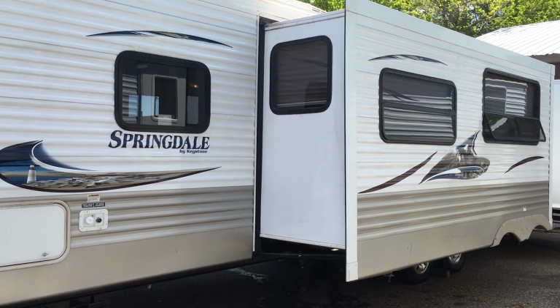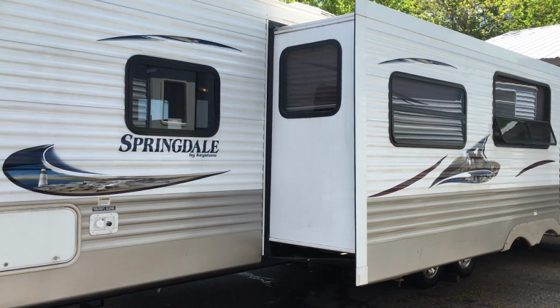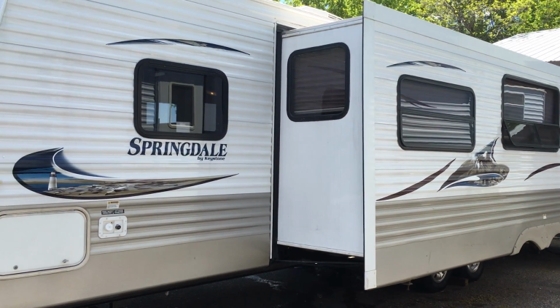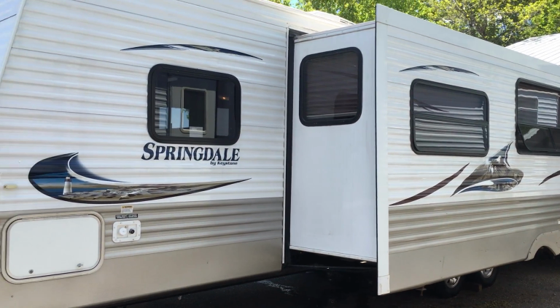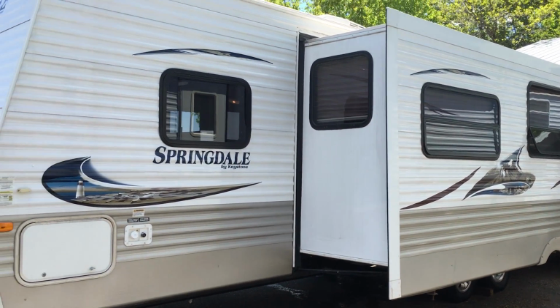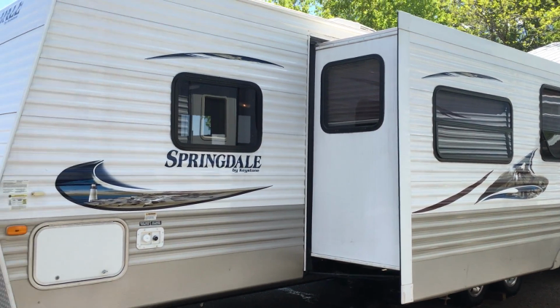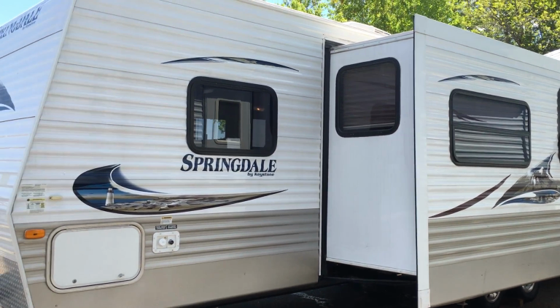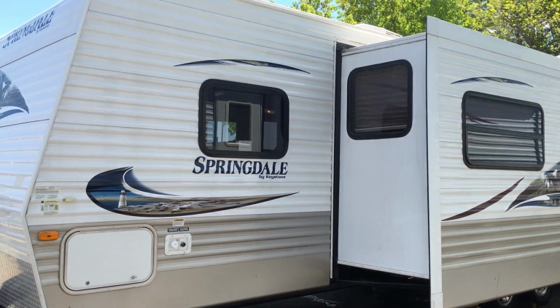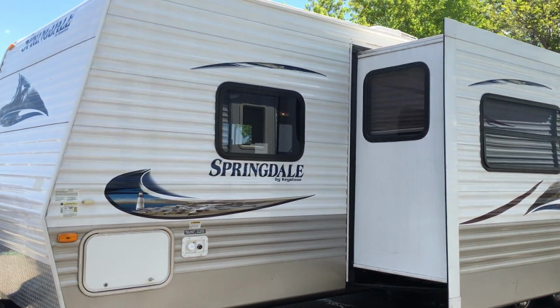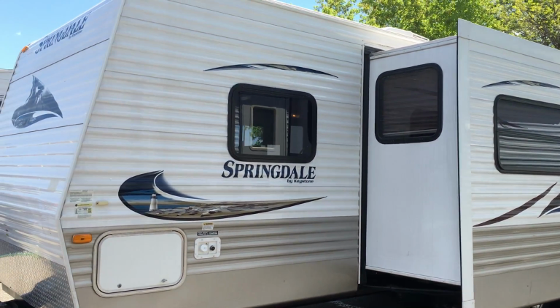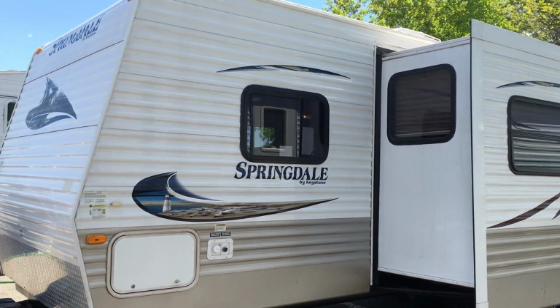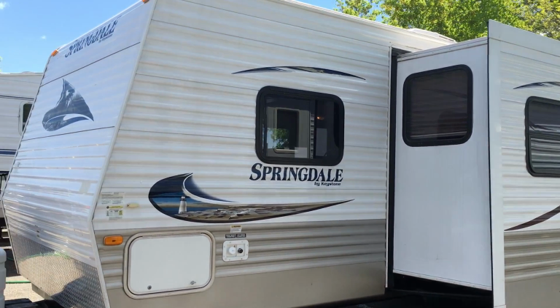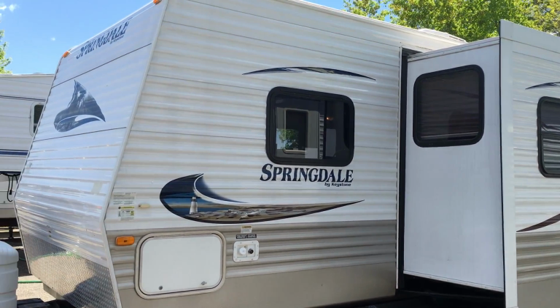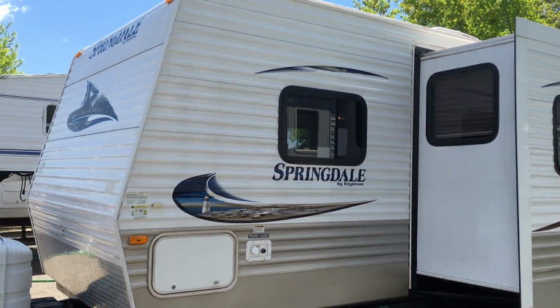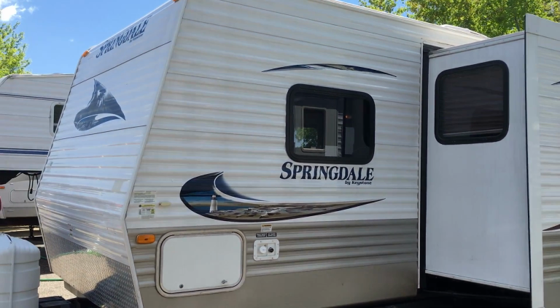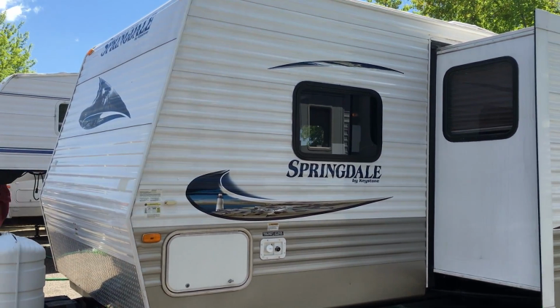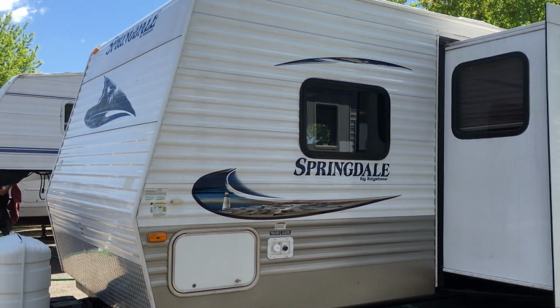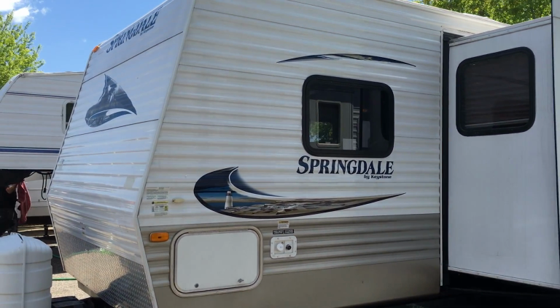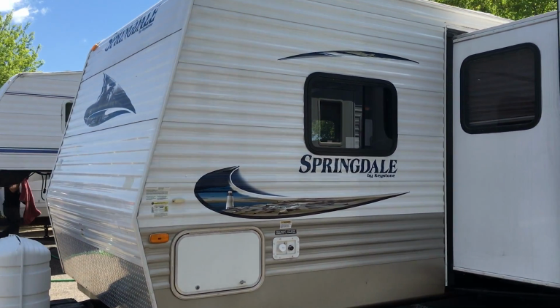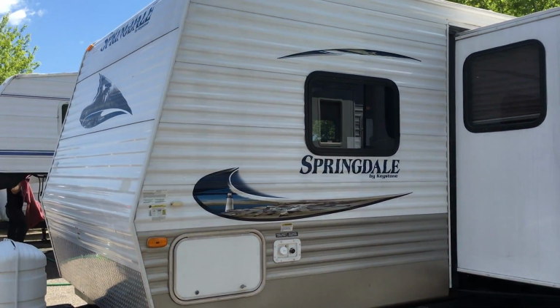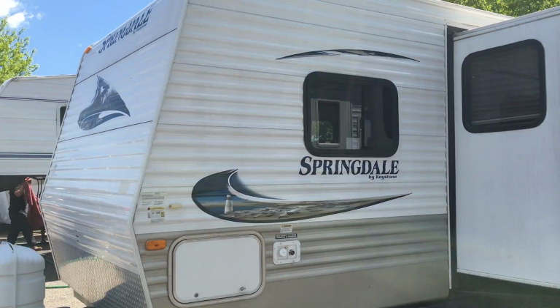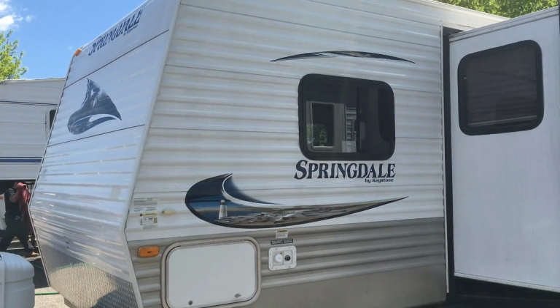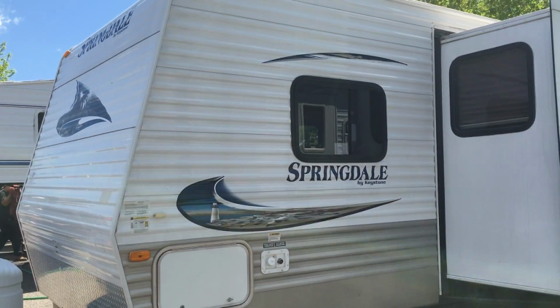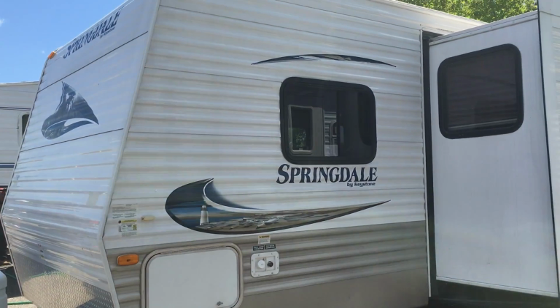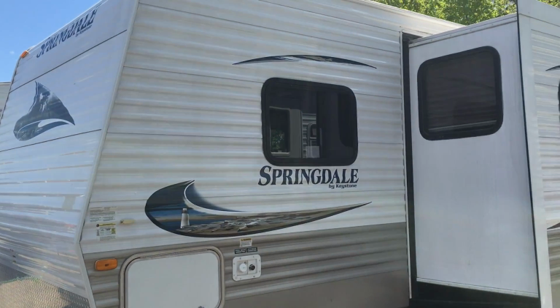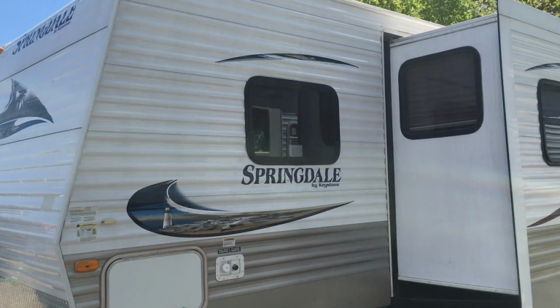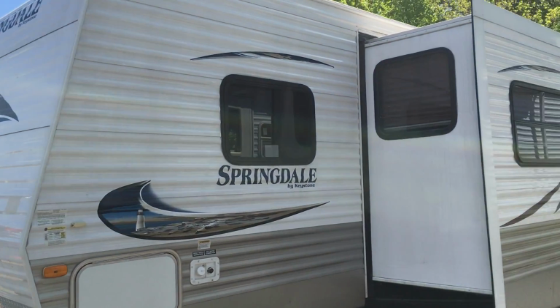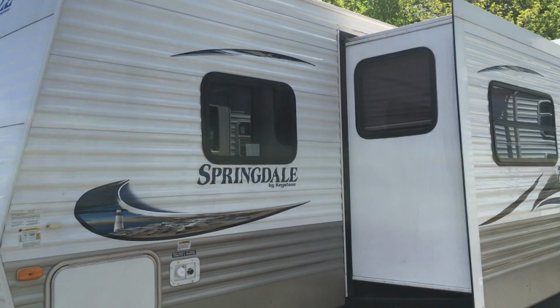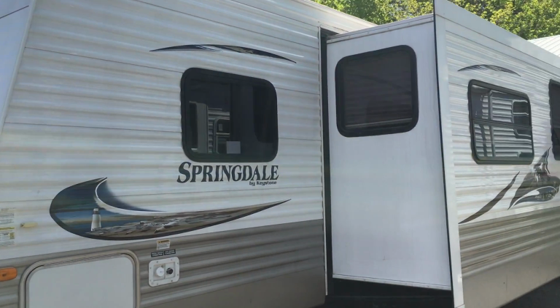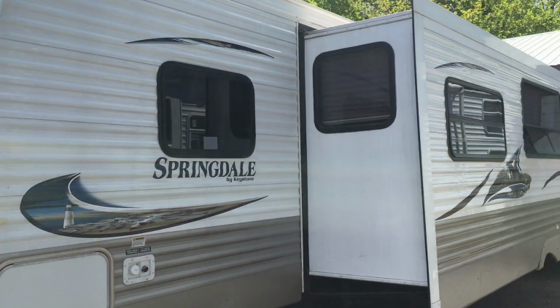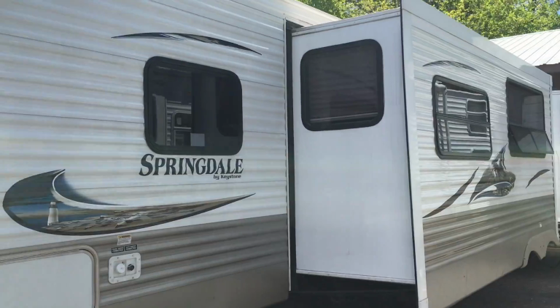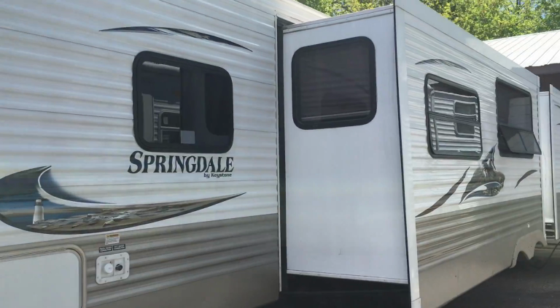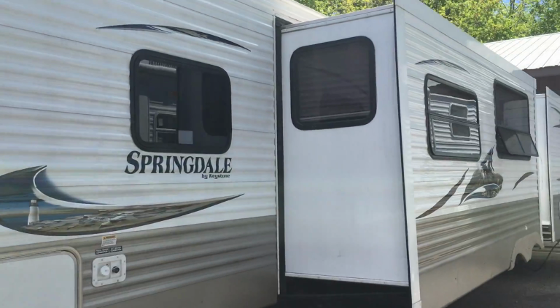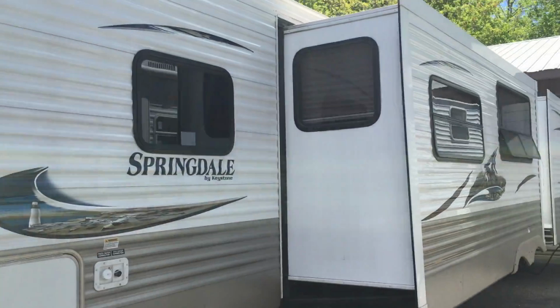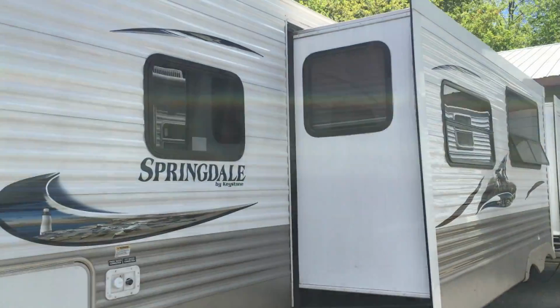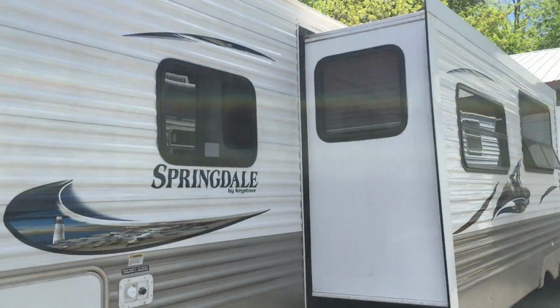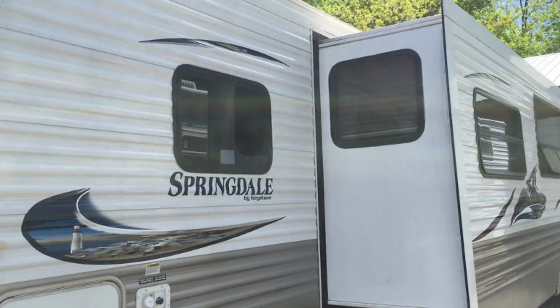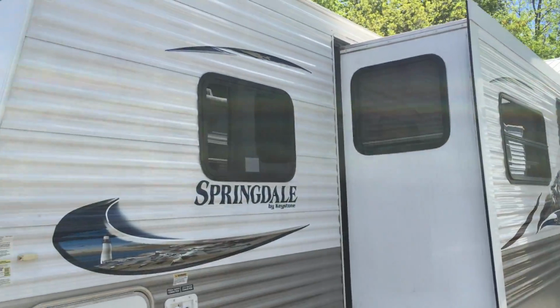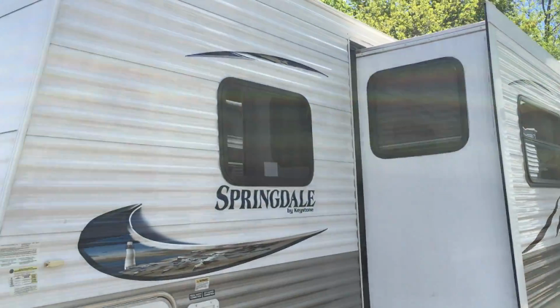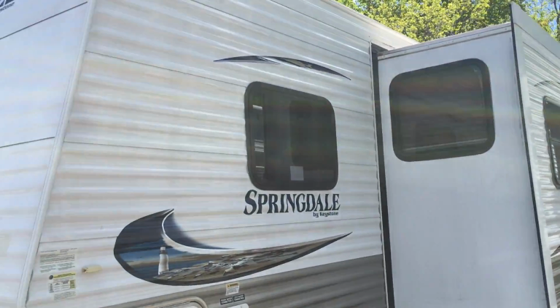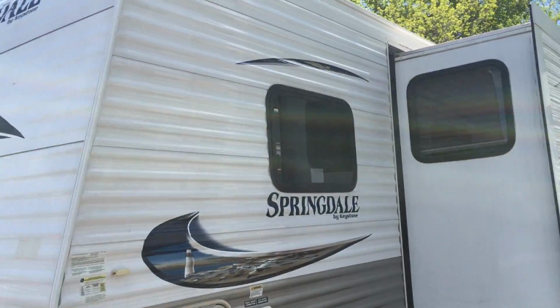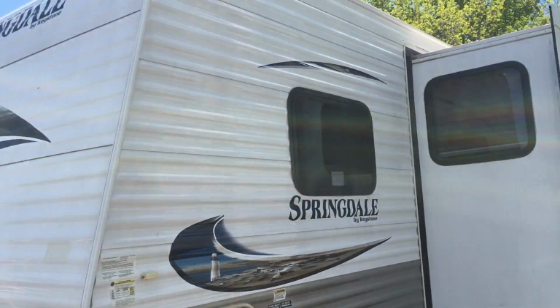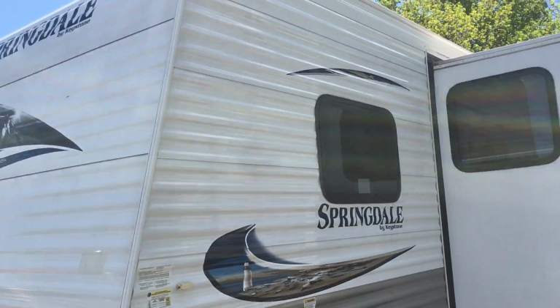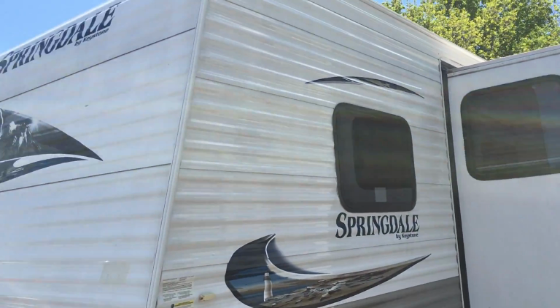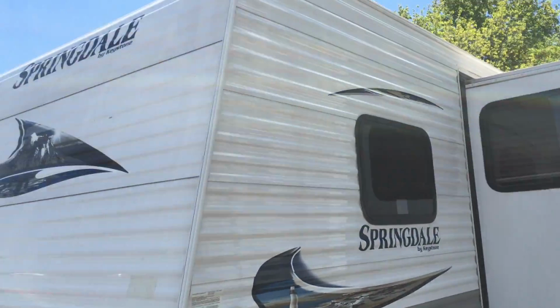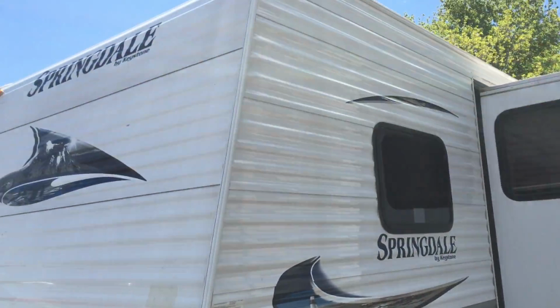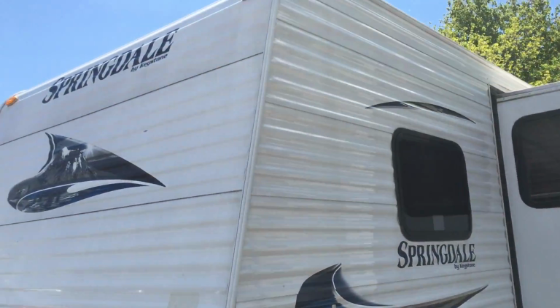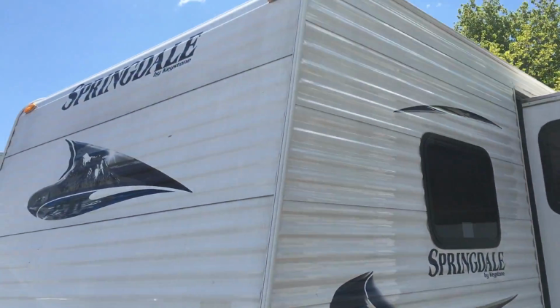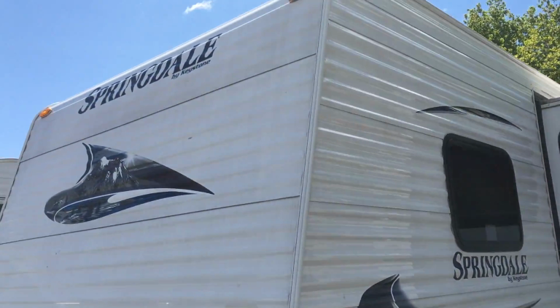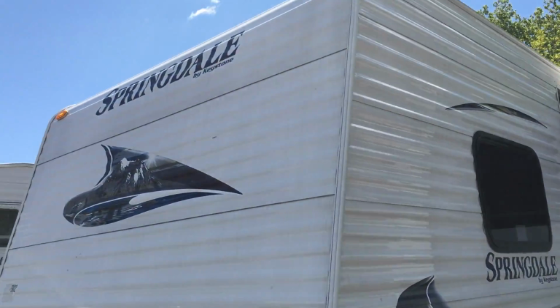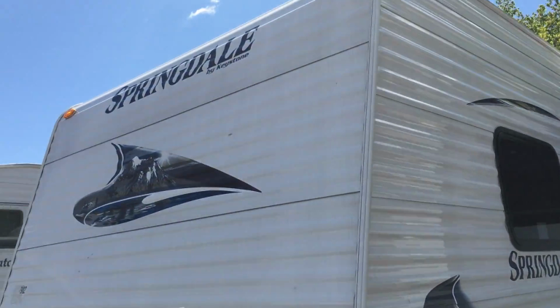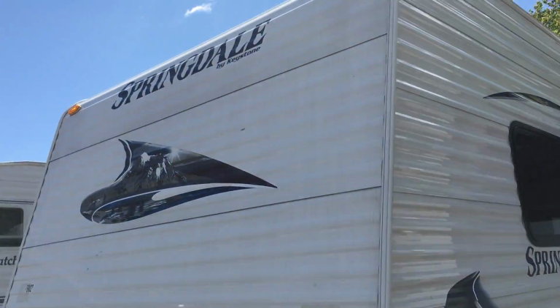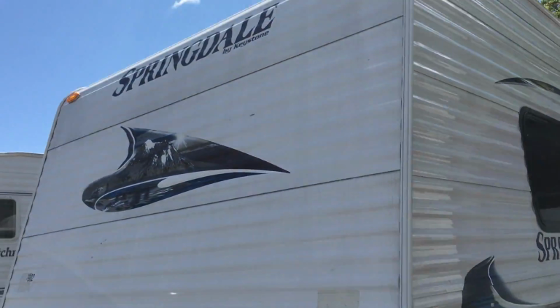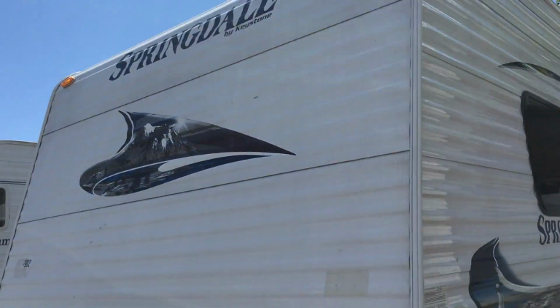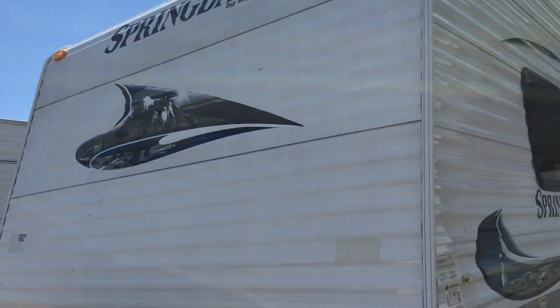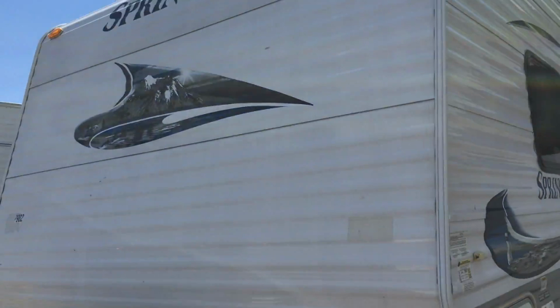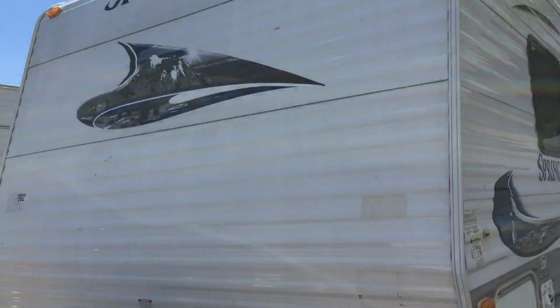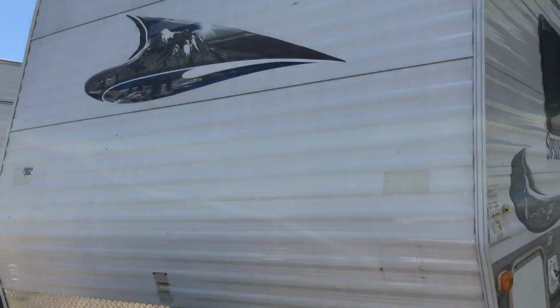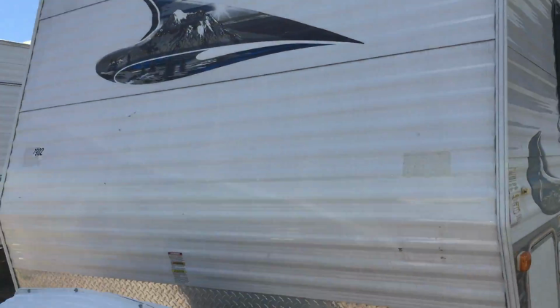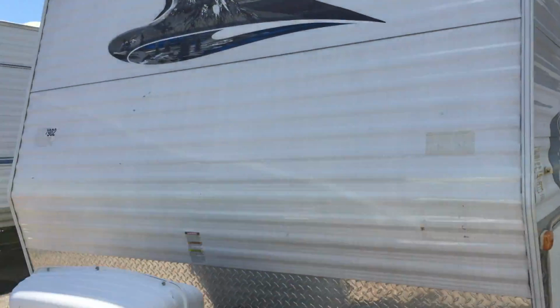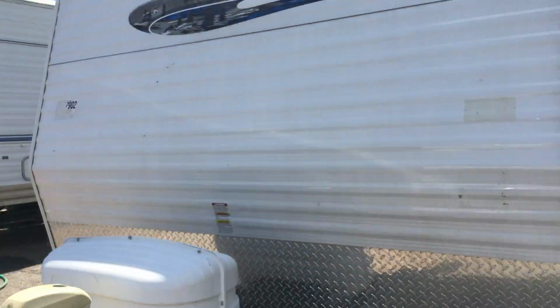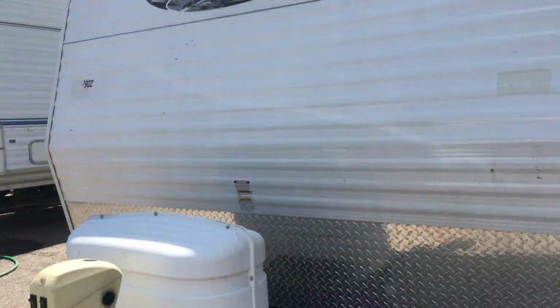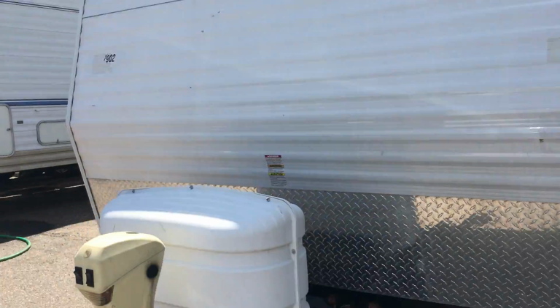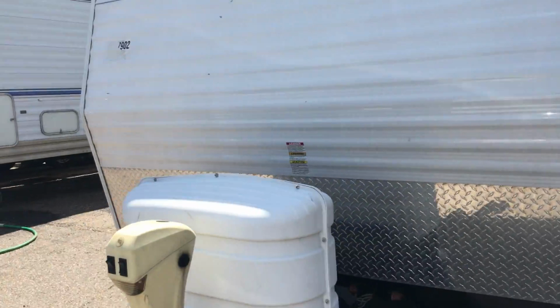Just in time for summer vacation, this 2011 Keystone Springdale Travel Trailer.